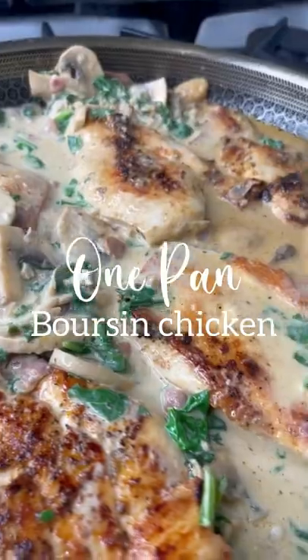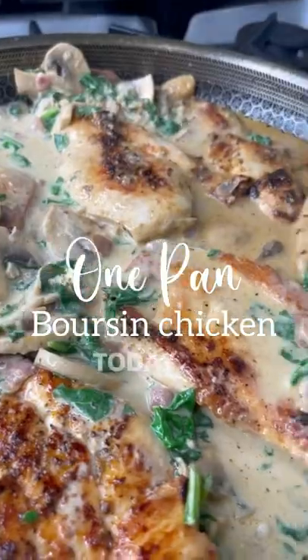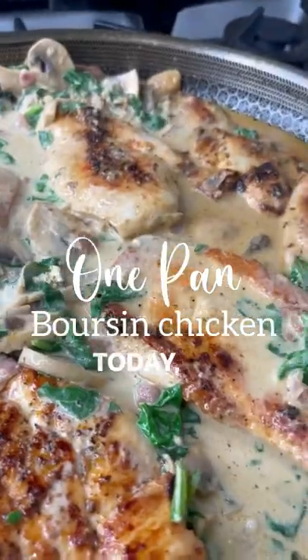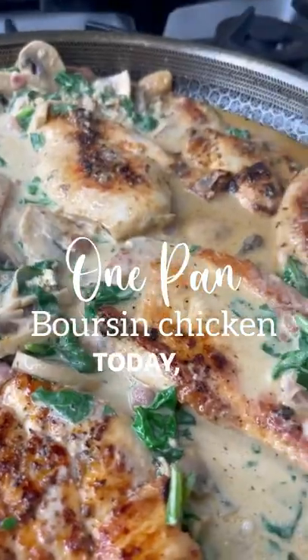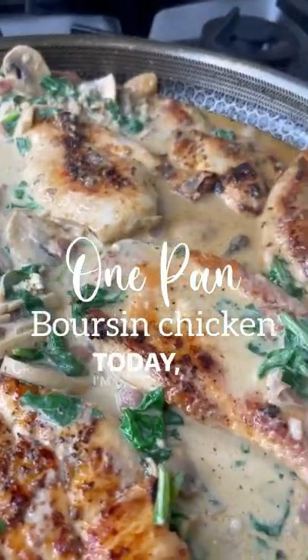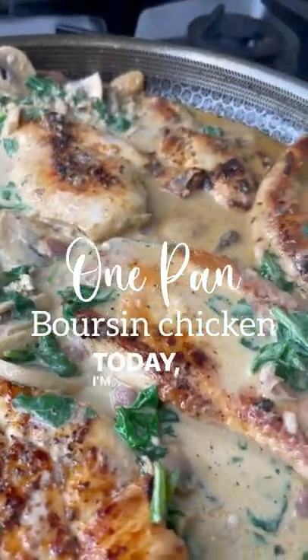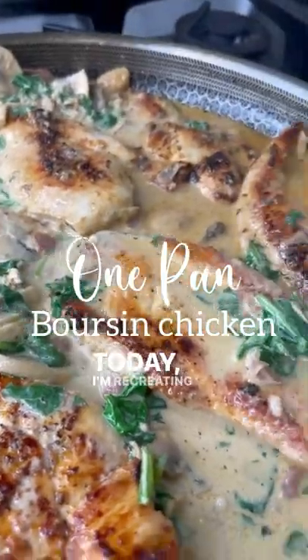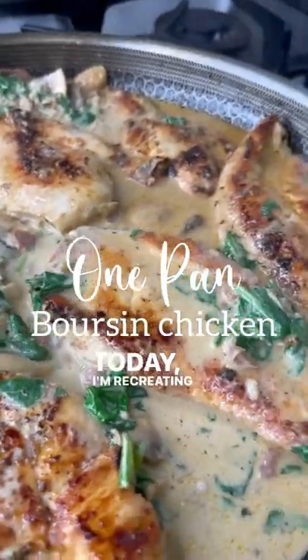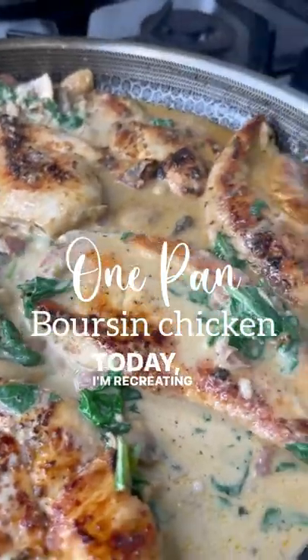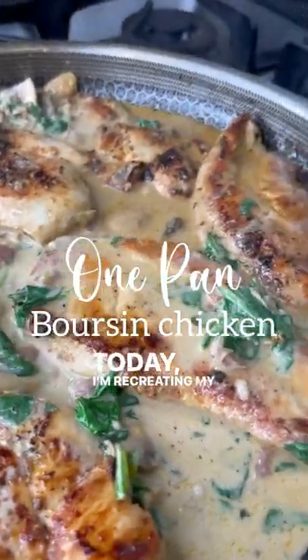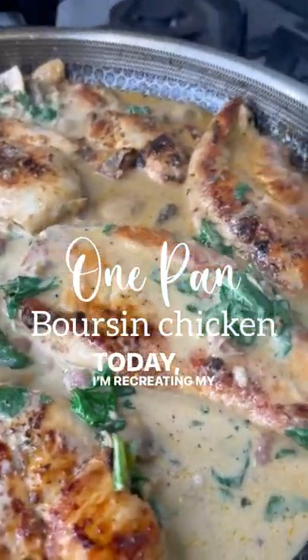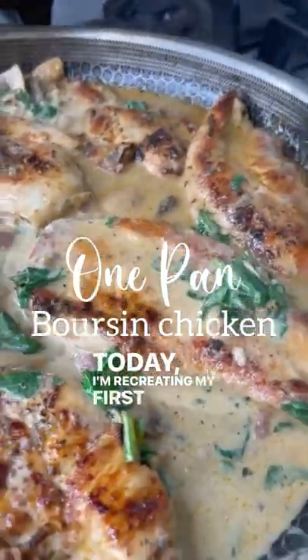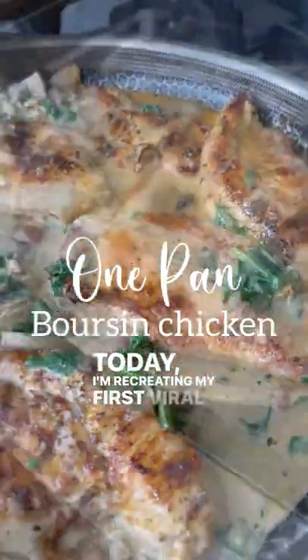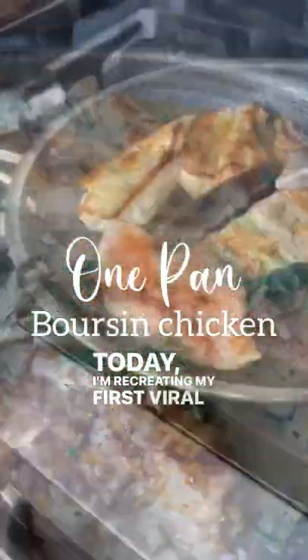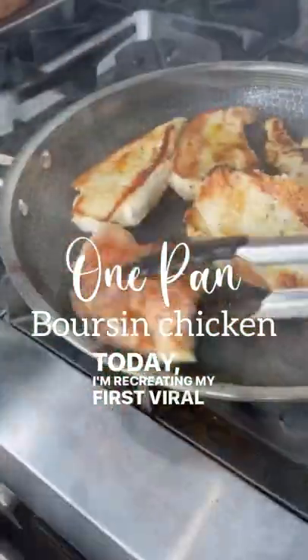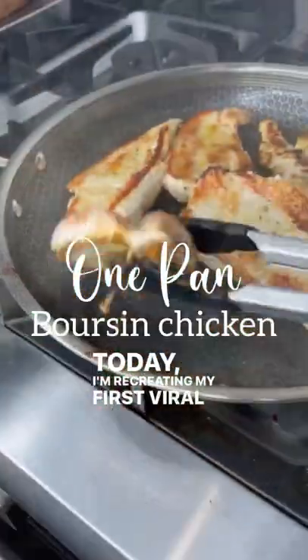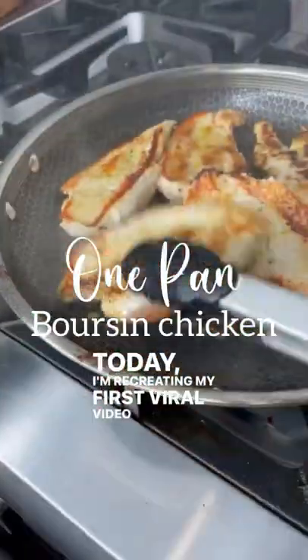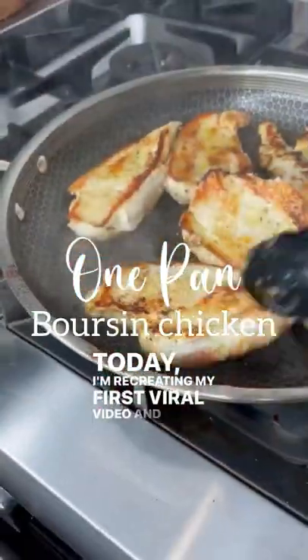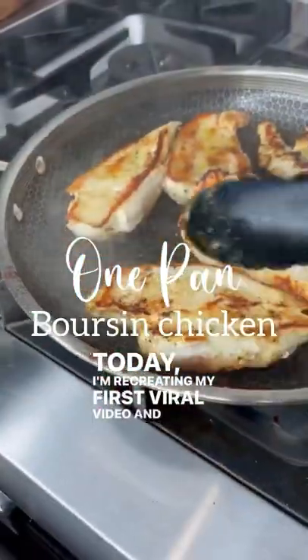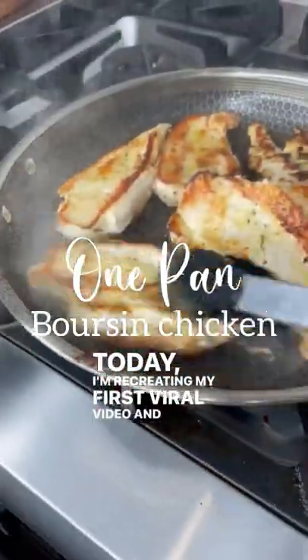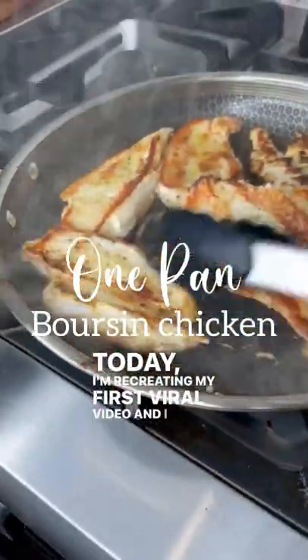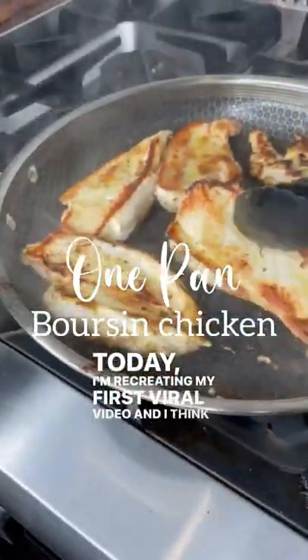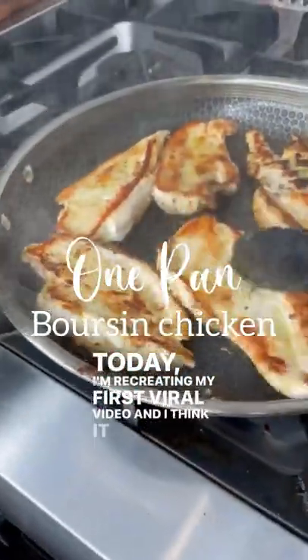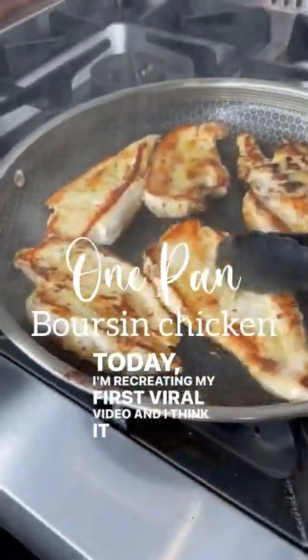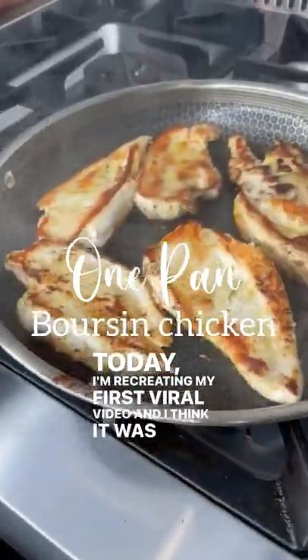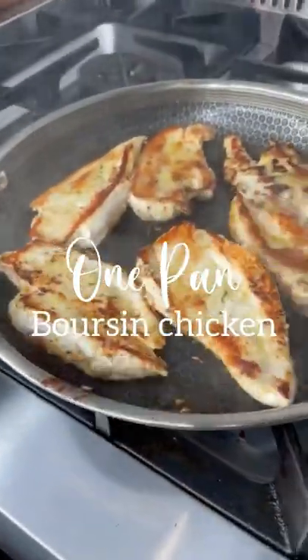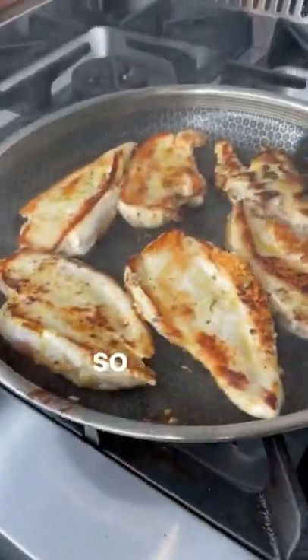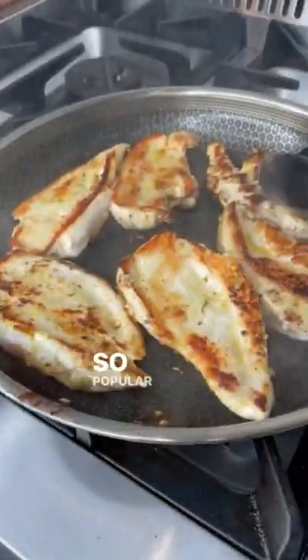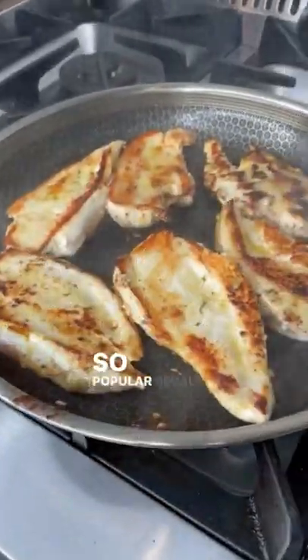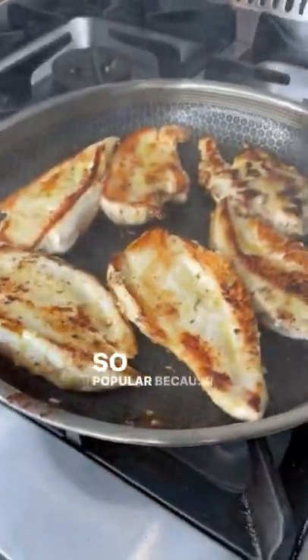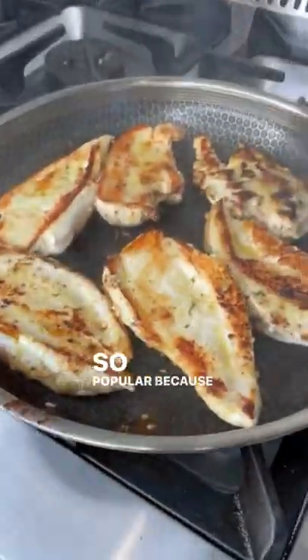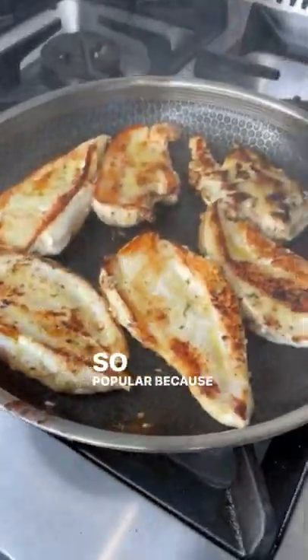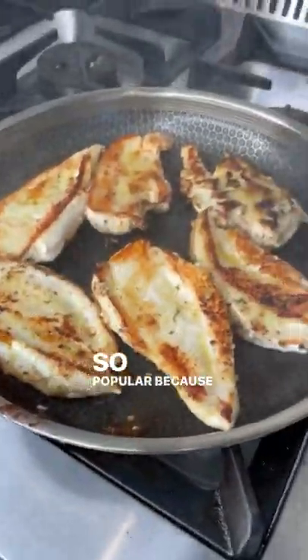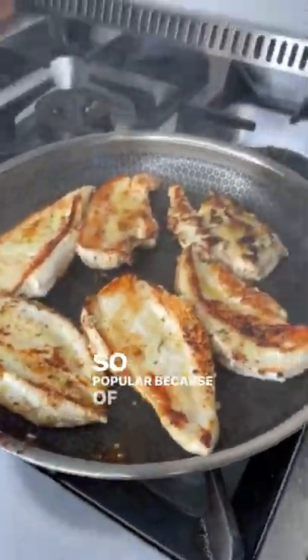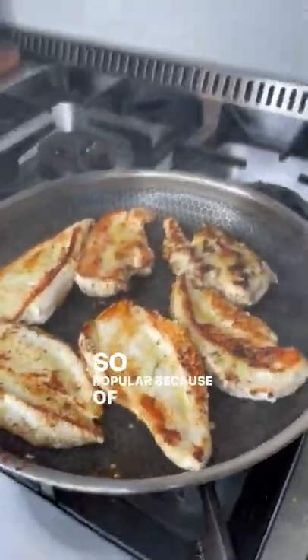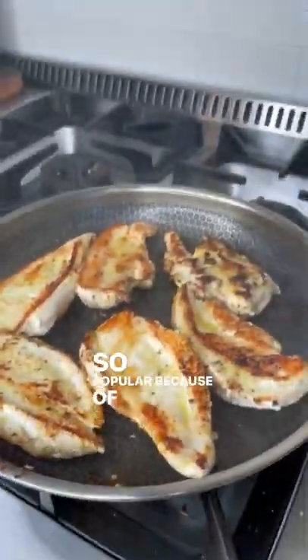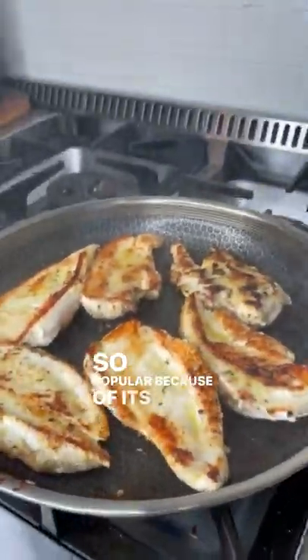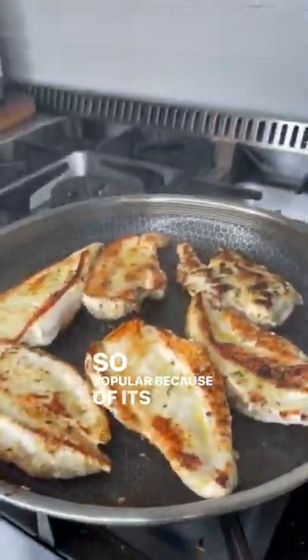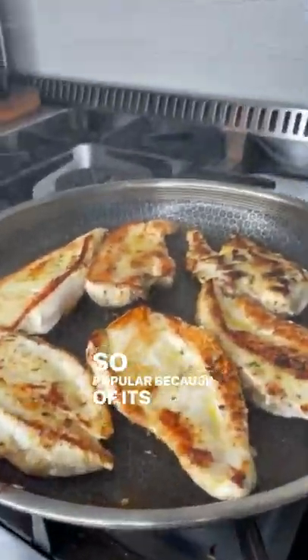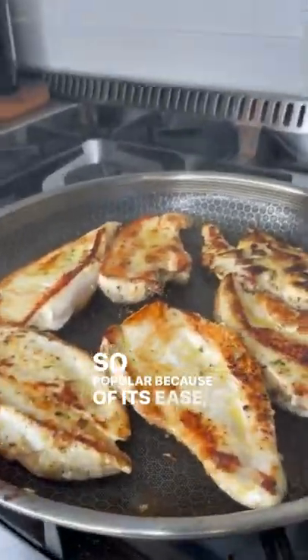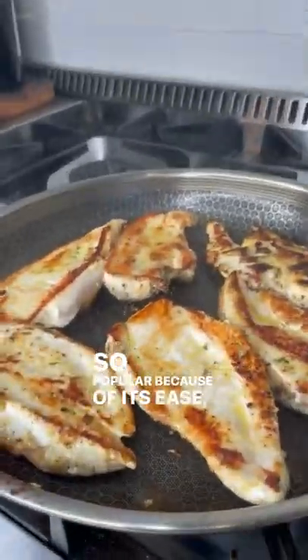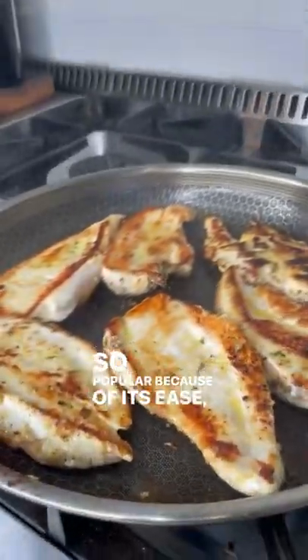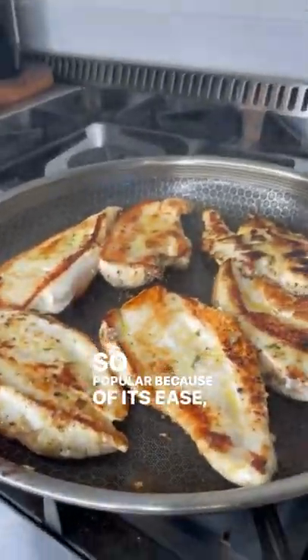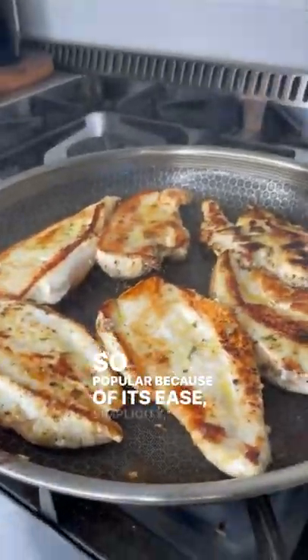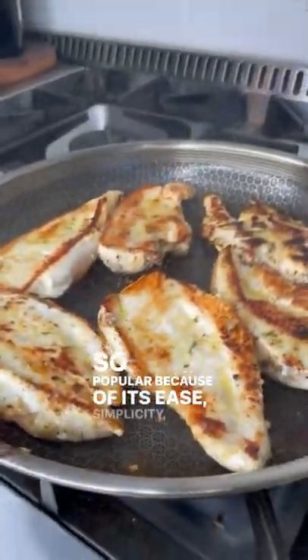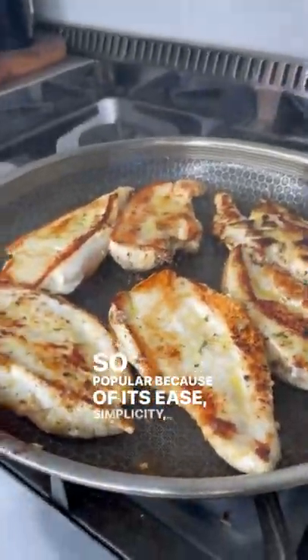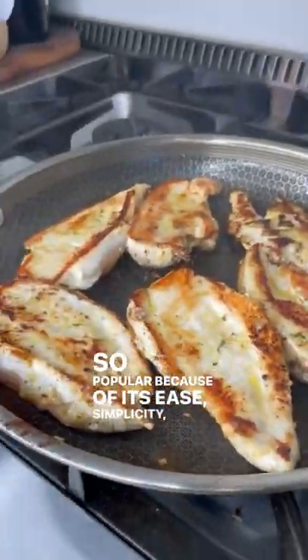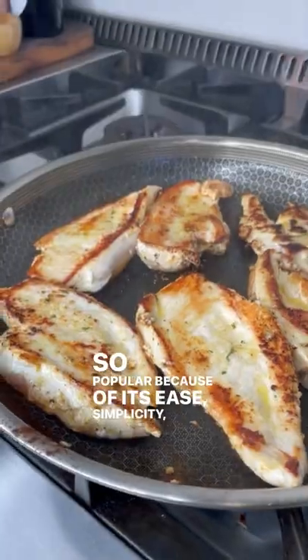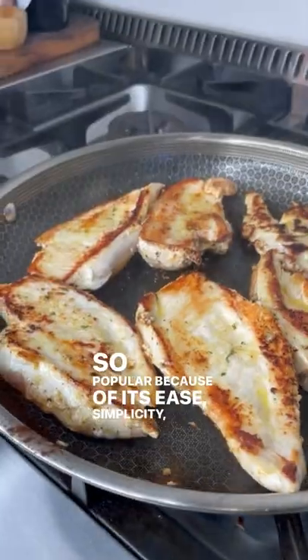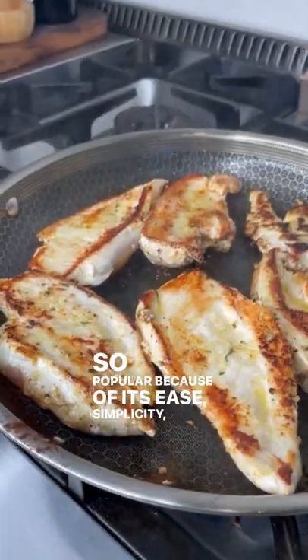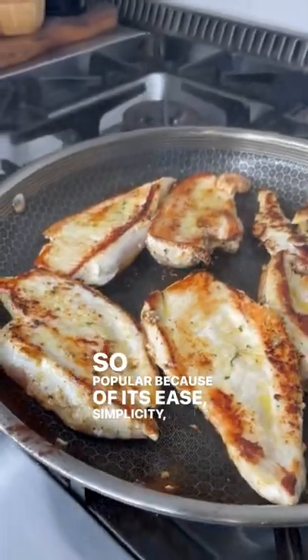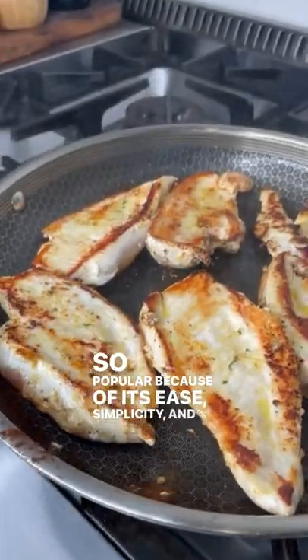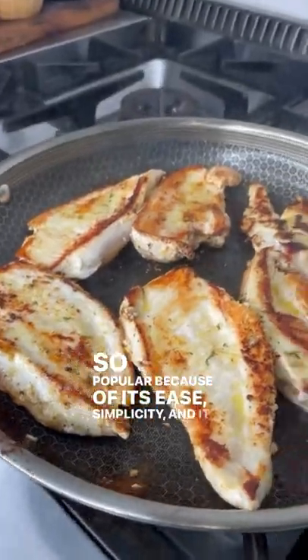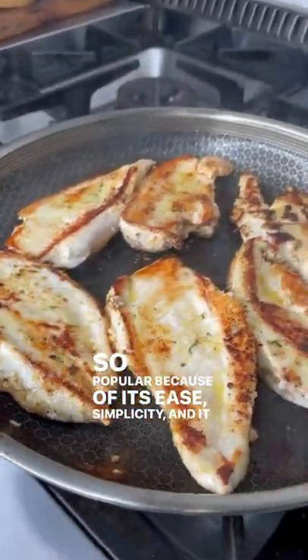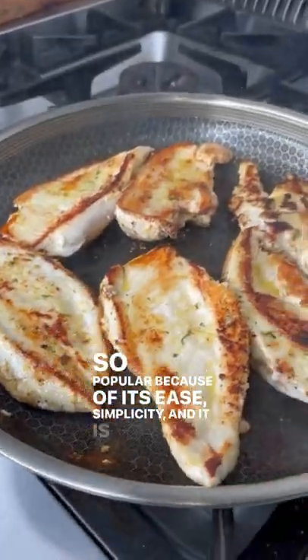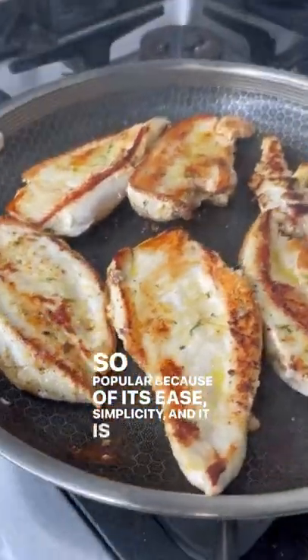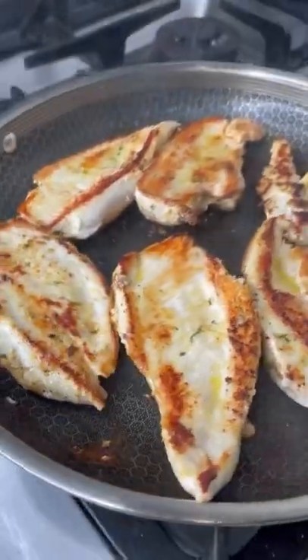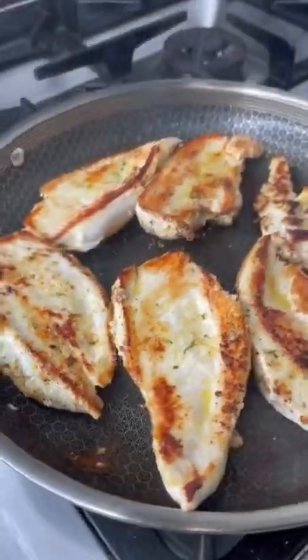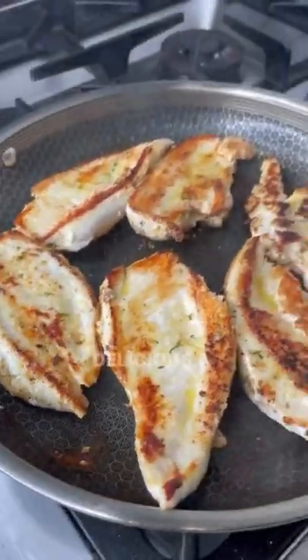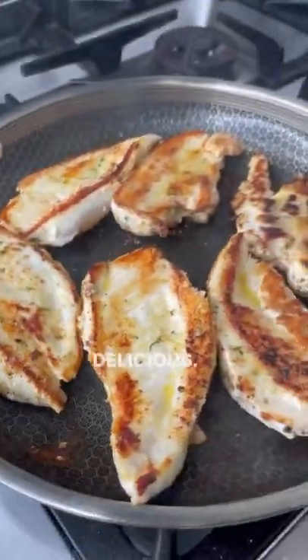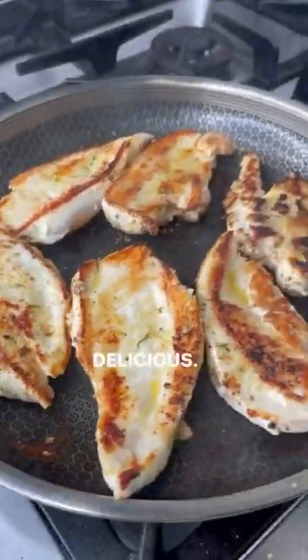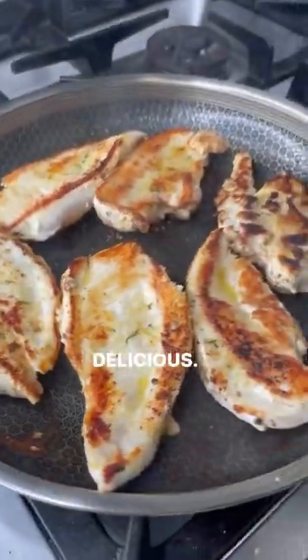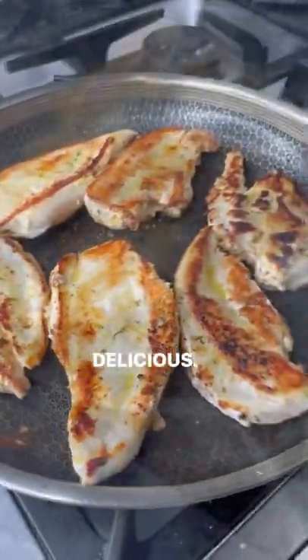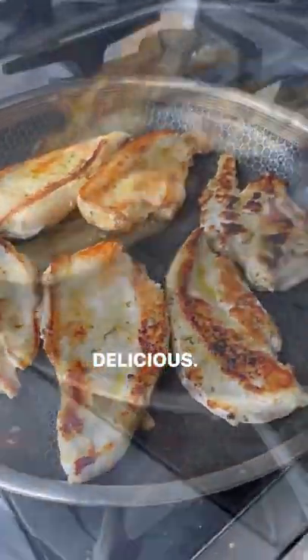Today I'm recreating my first viral video, and I think it was so popular because of its ease, simplicity, and it is delicious.